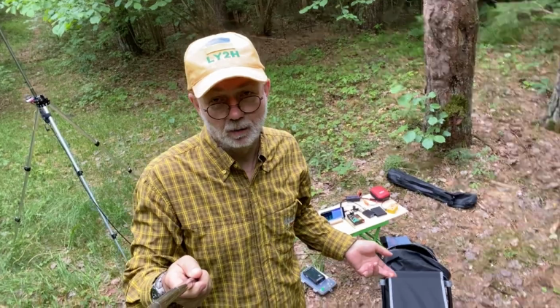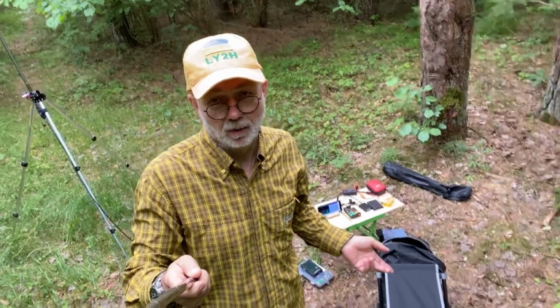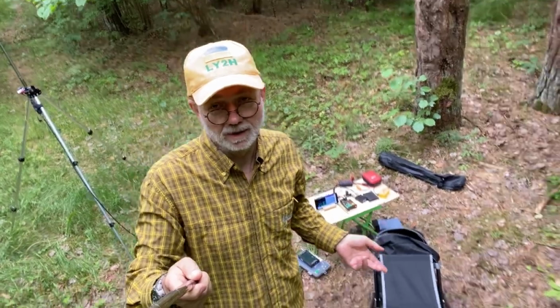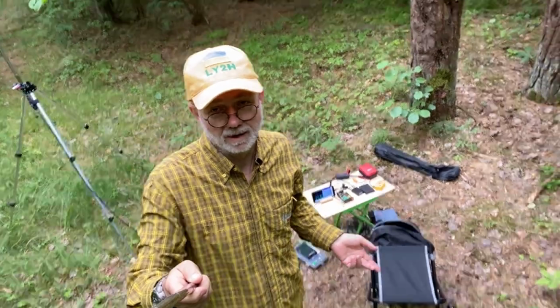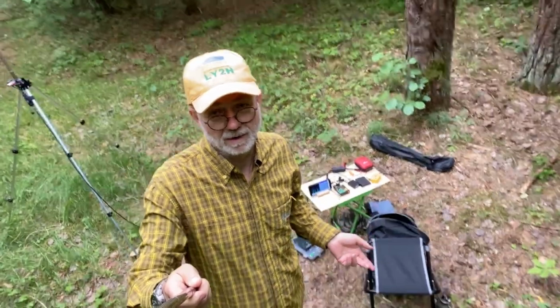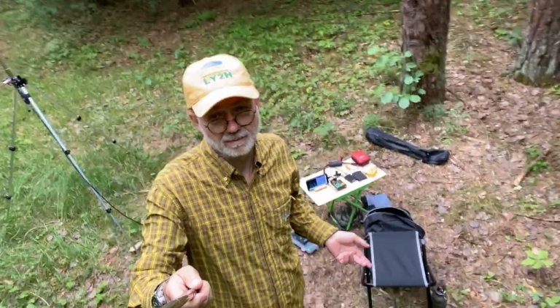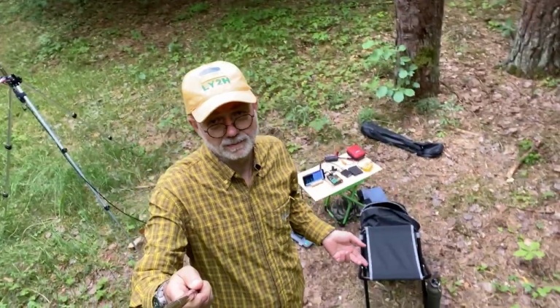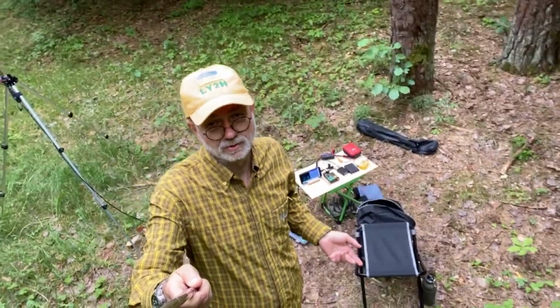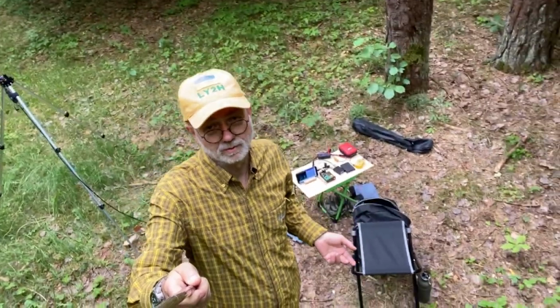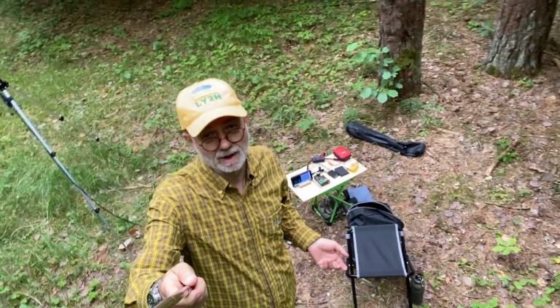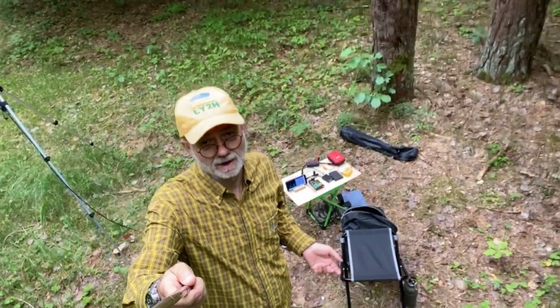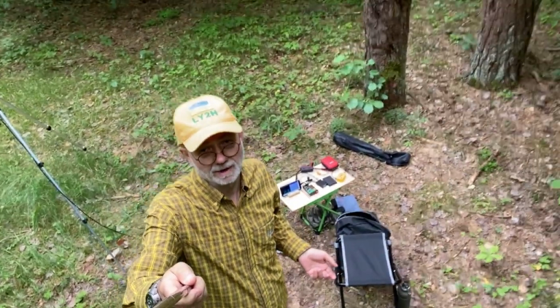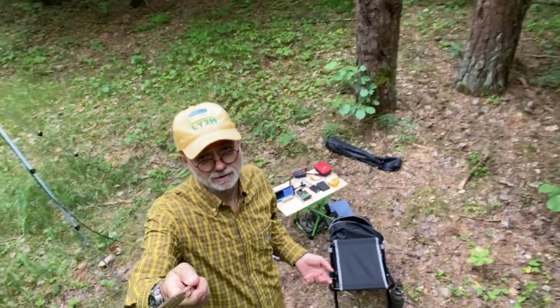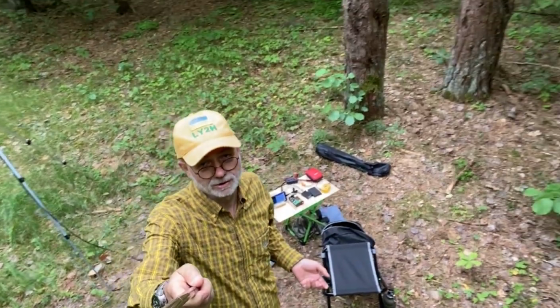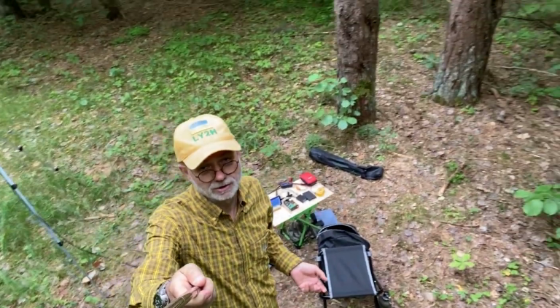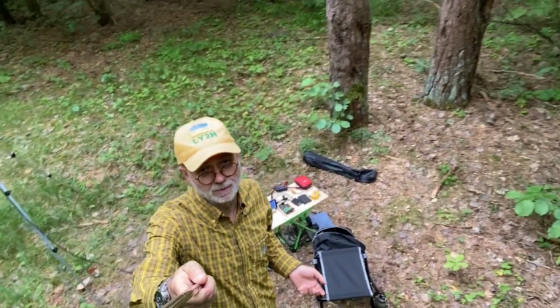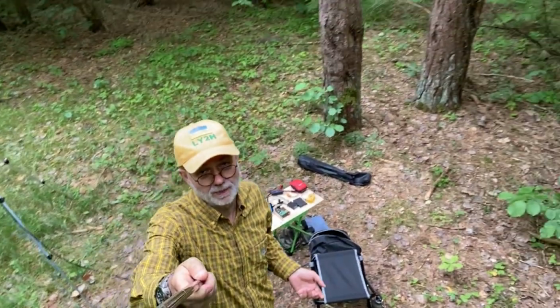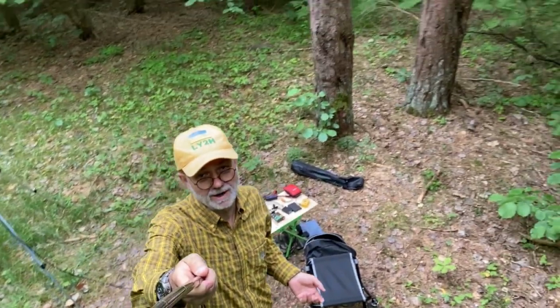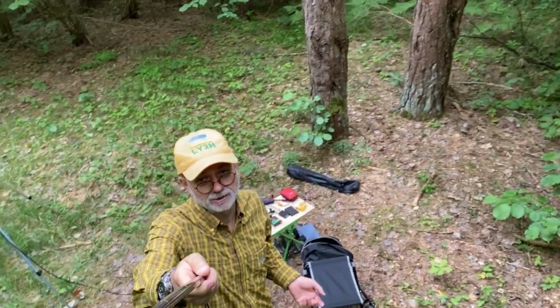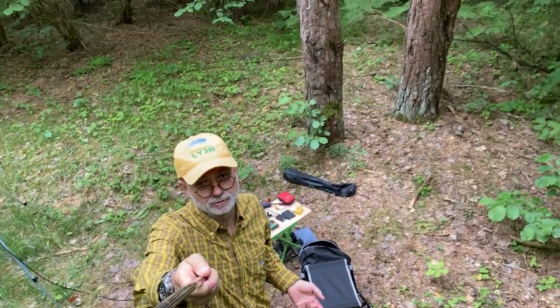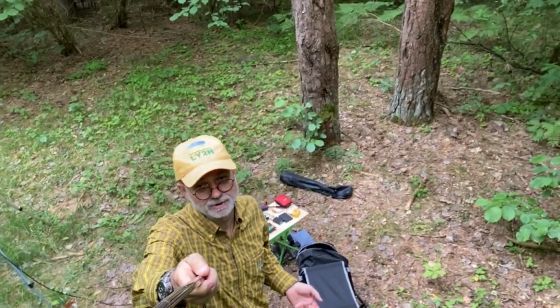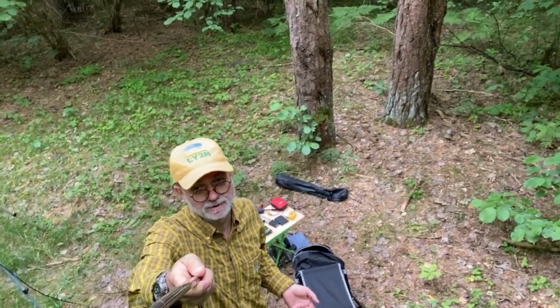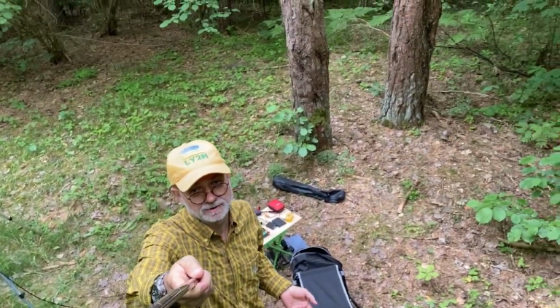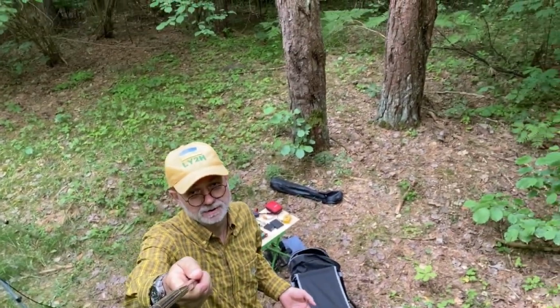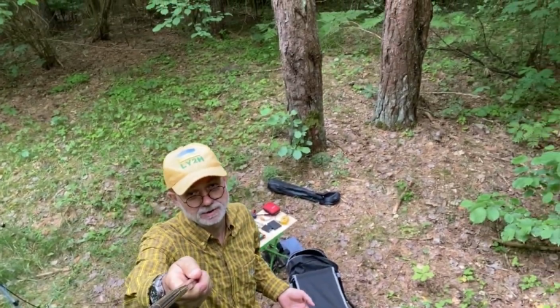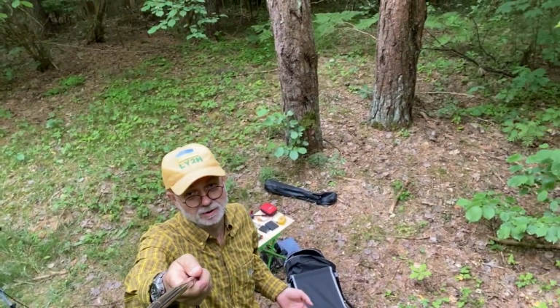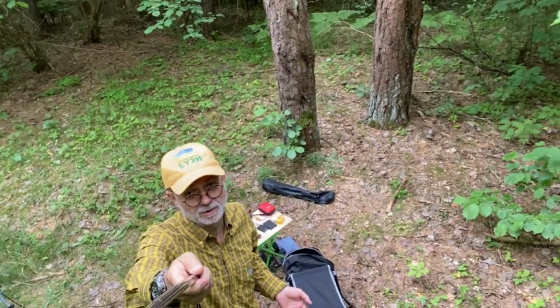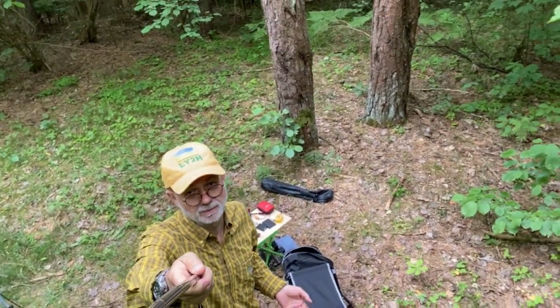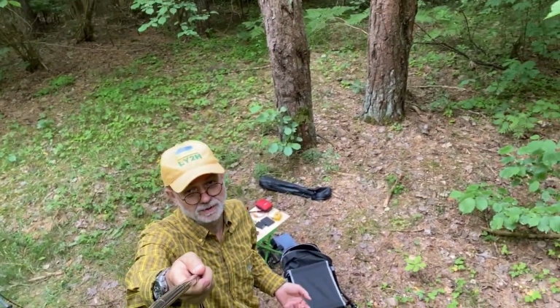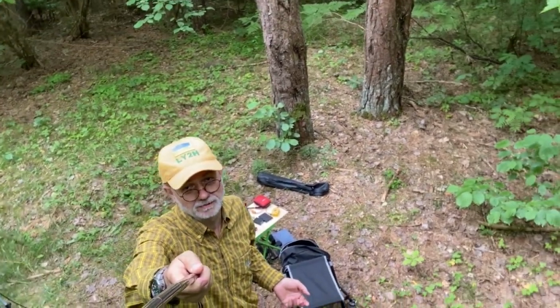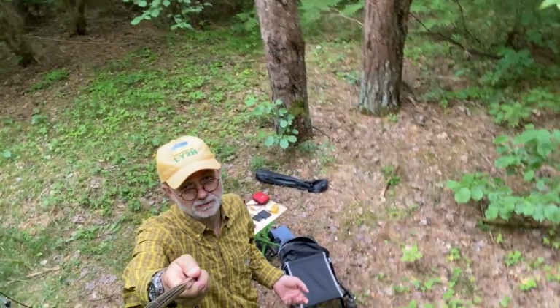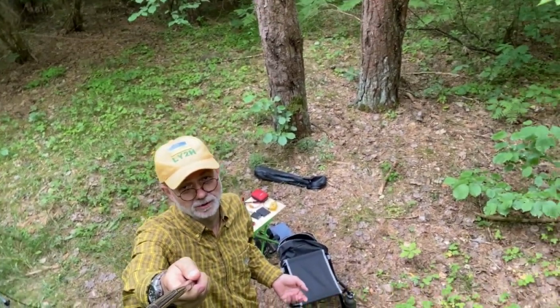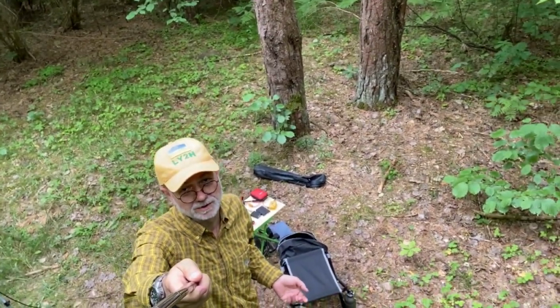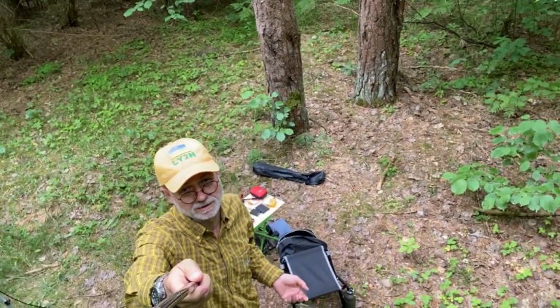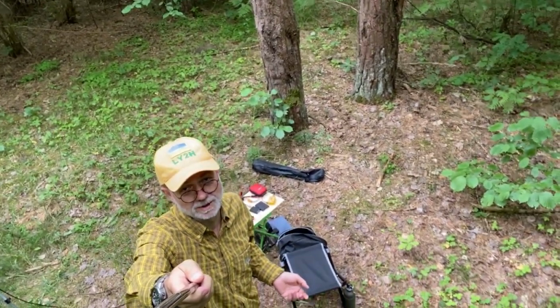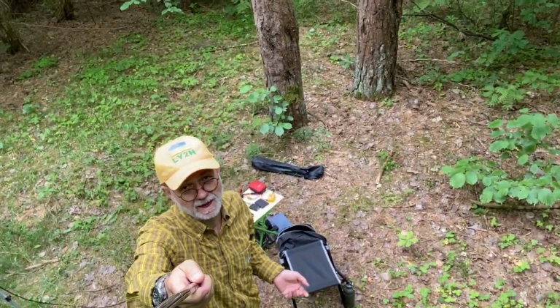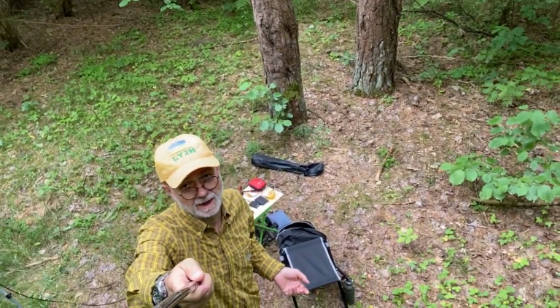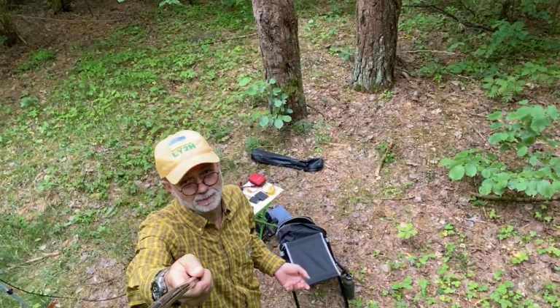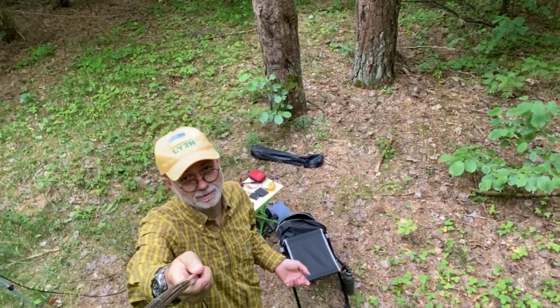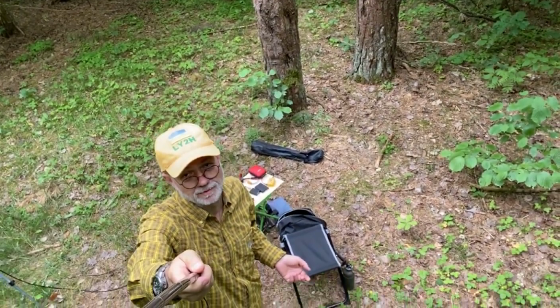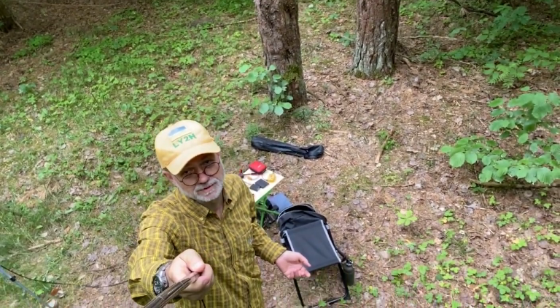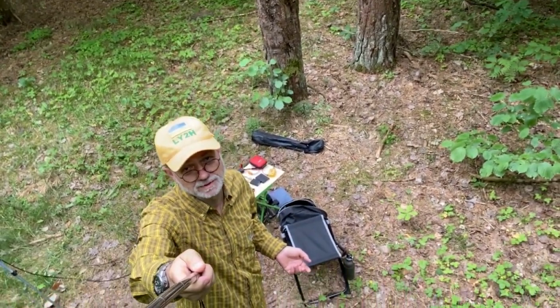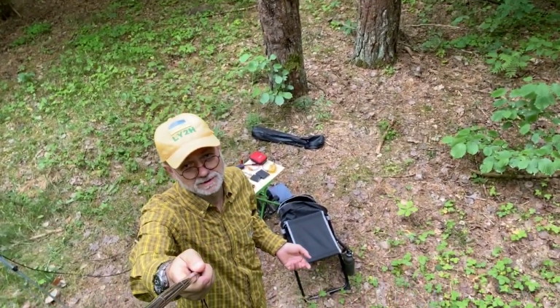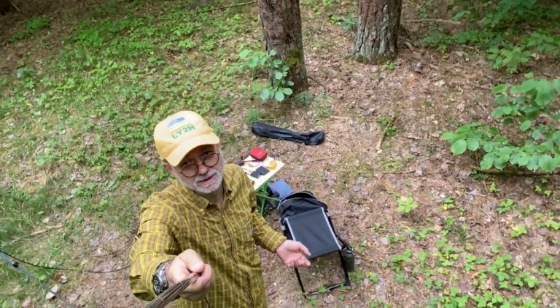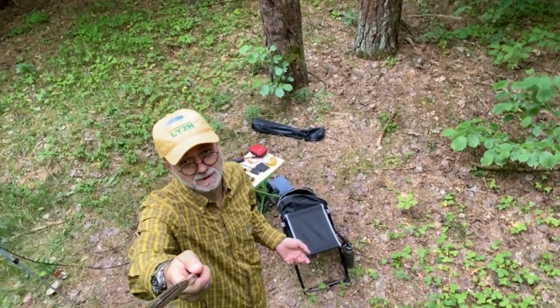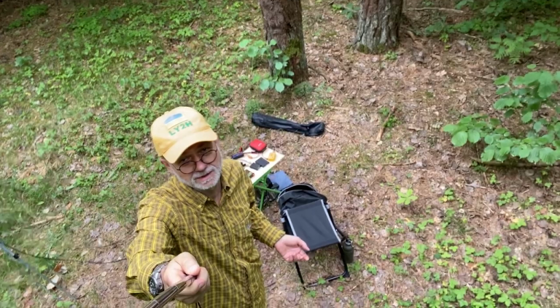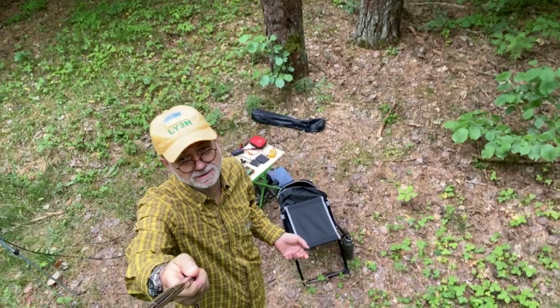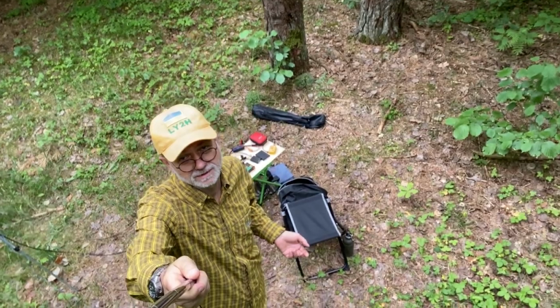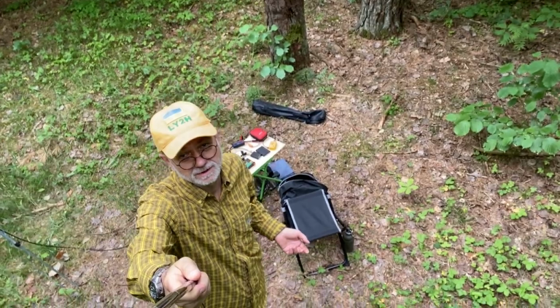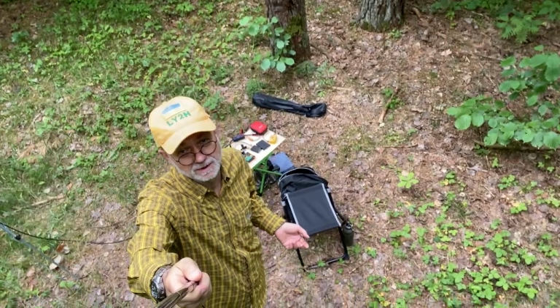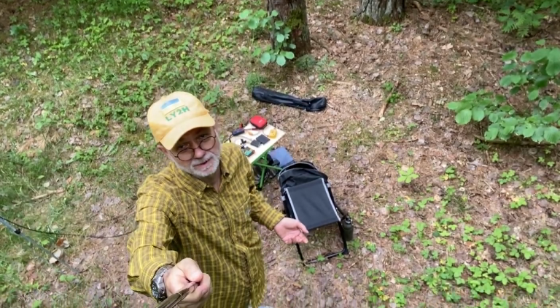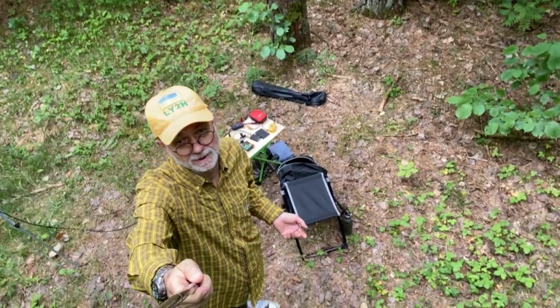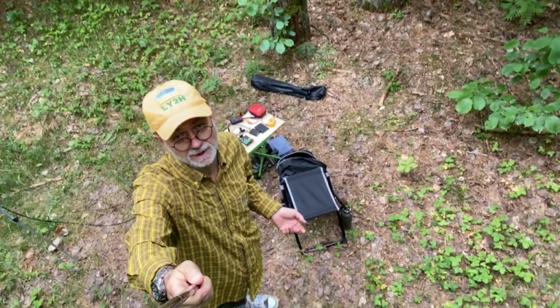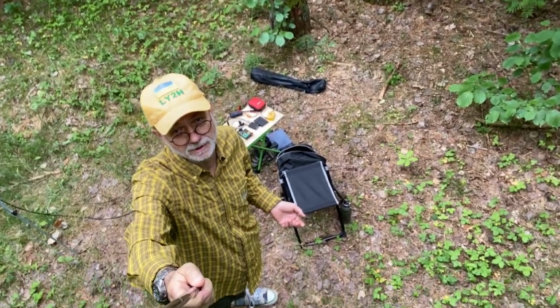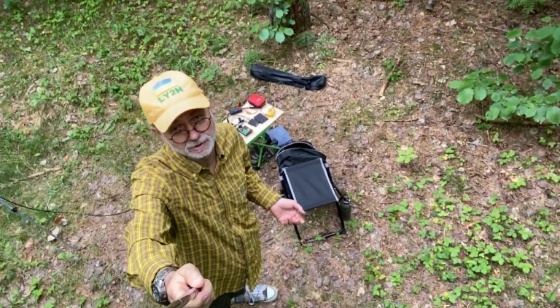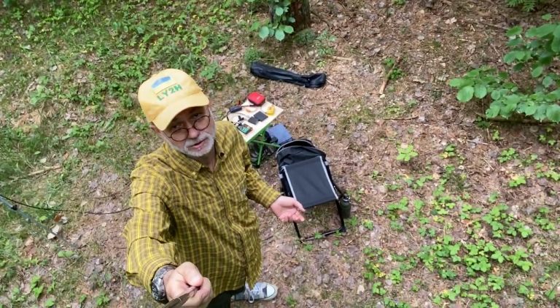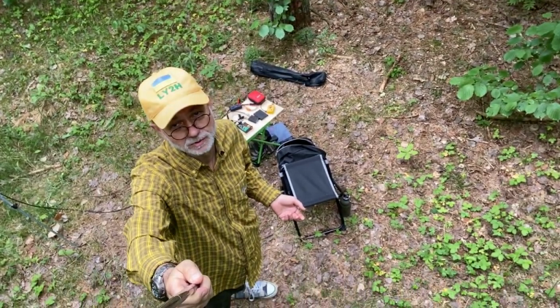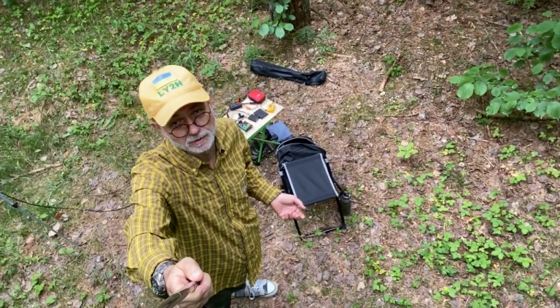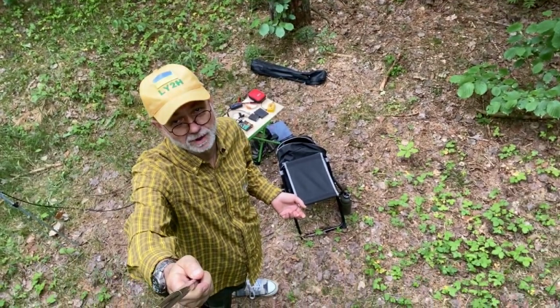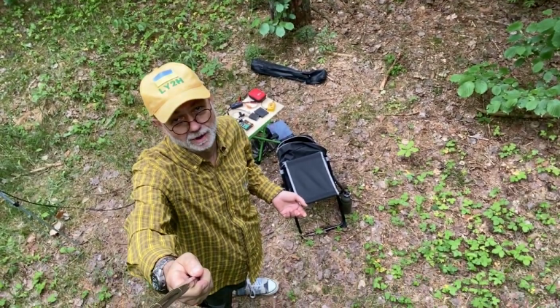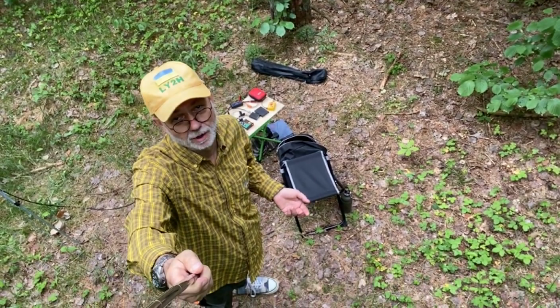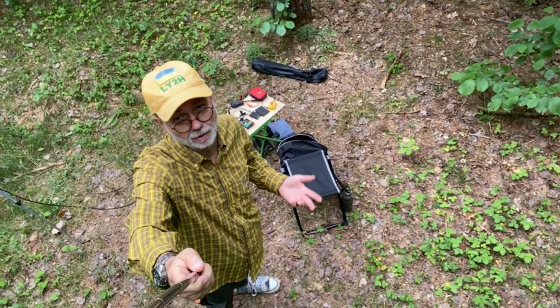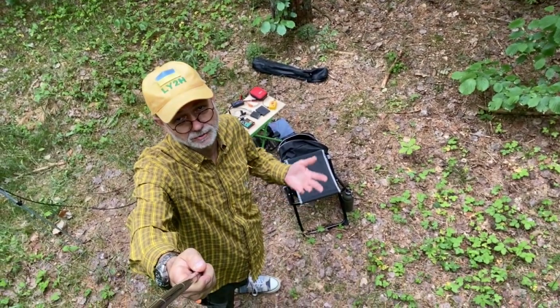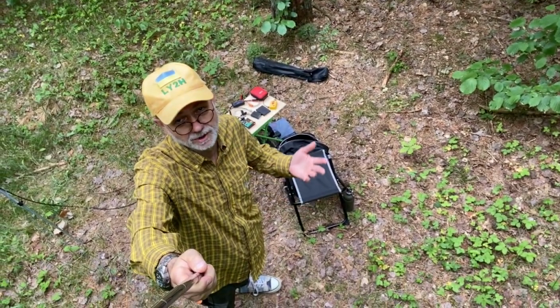Welcome to my Two Pine Trees QRP Forest Lab. This is Linus, Lima Yankee 2 Hotel.